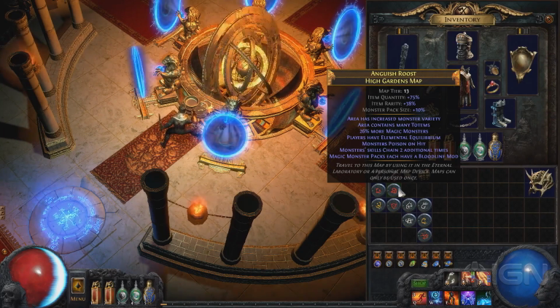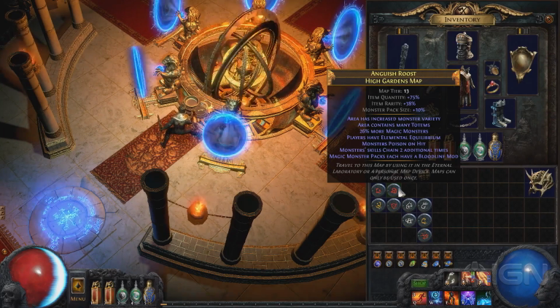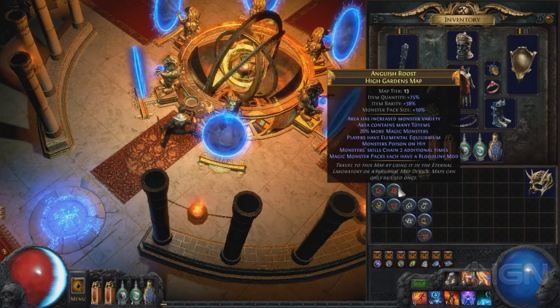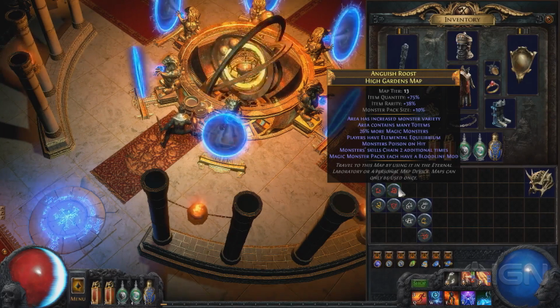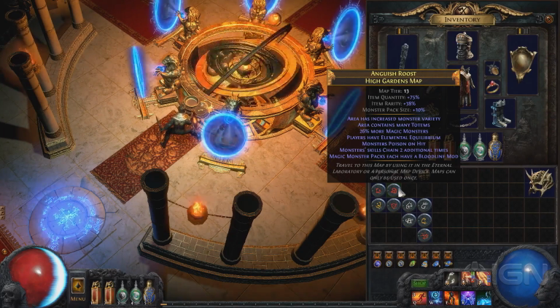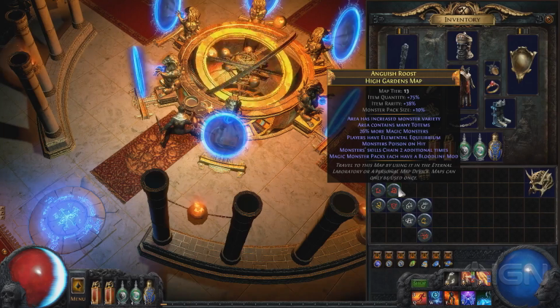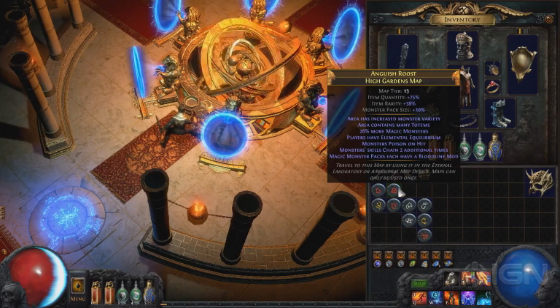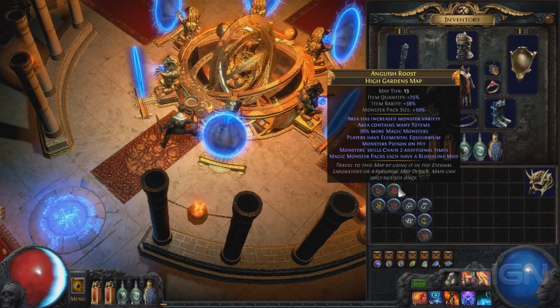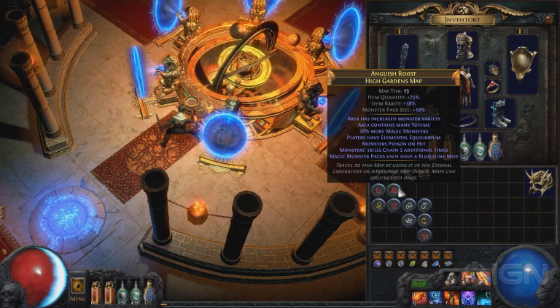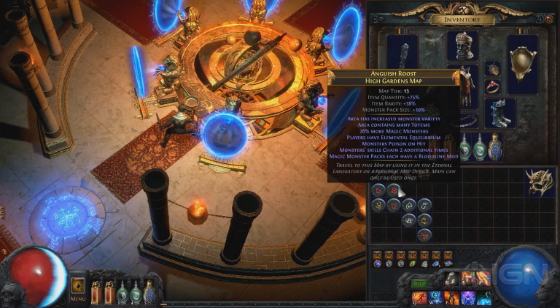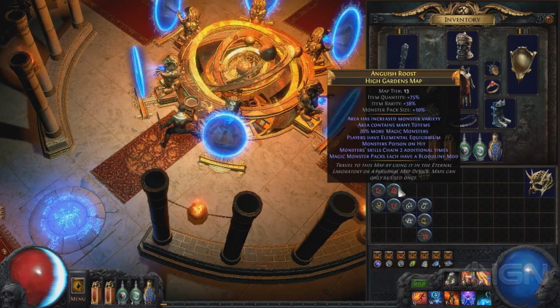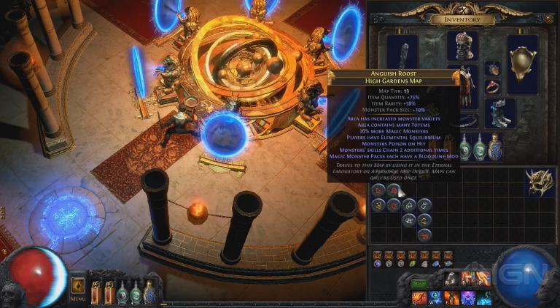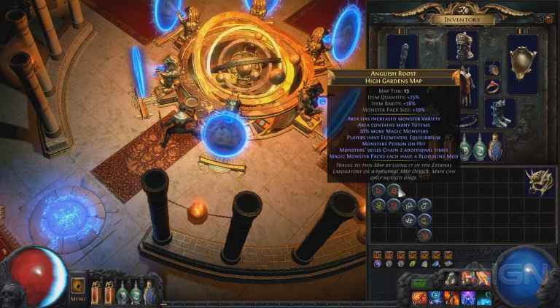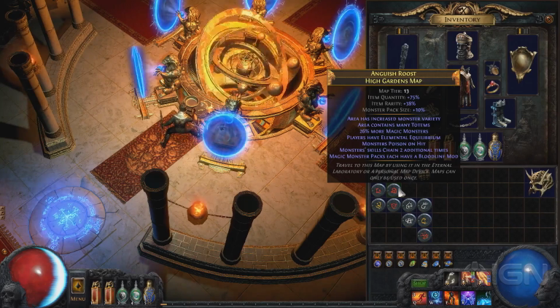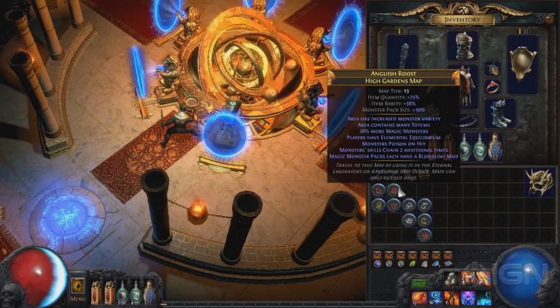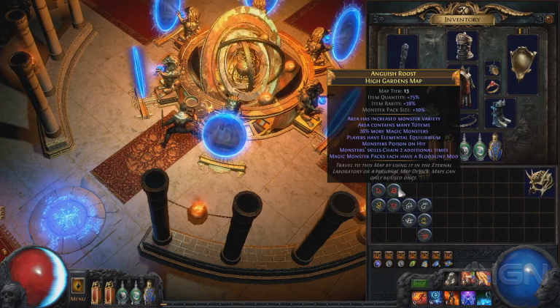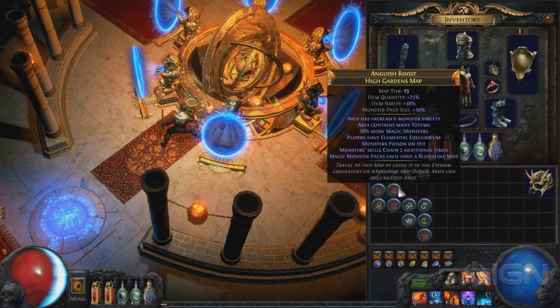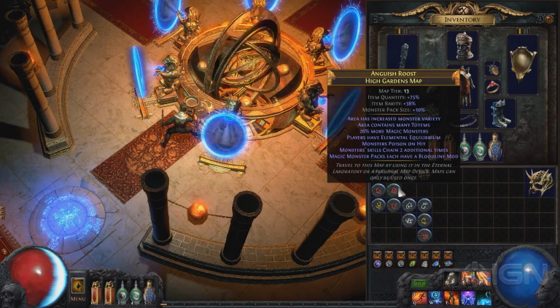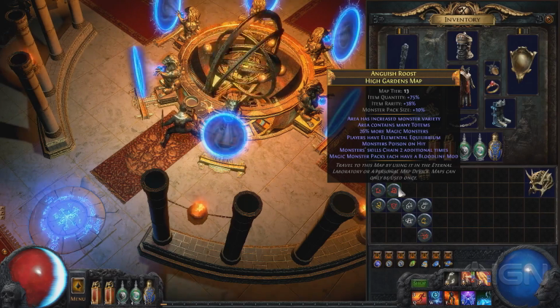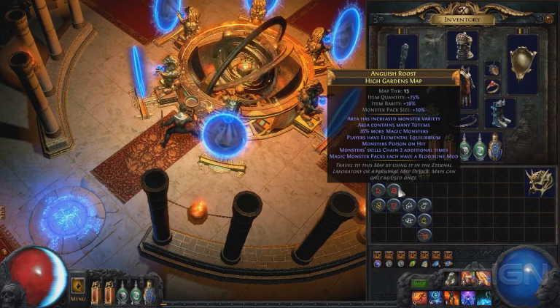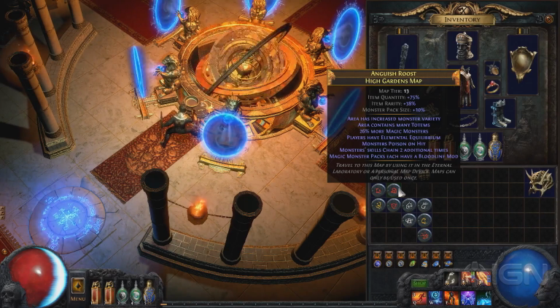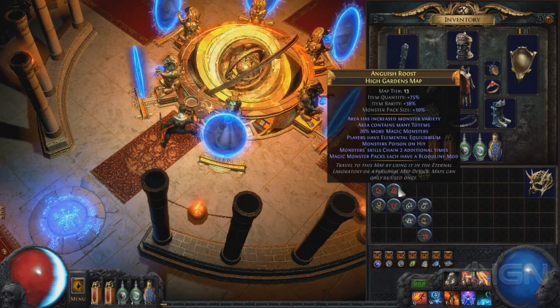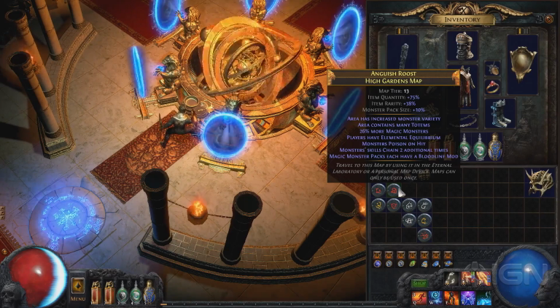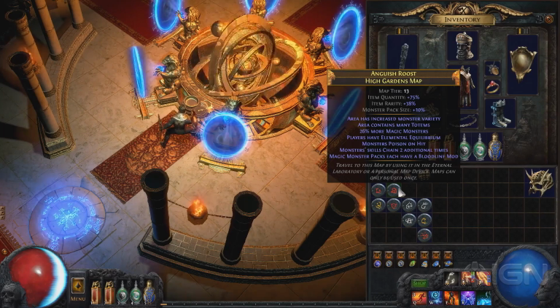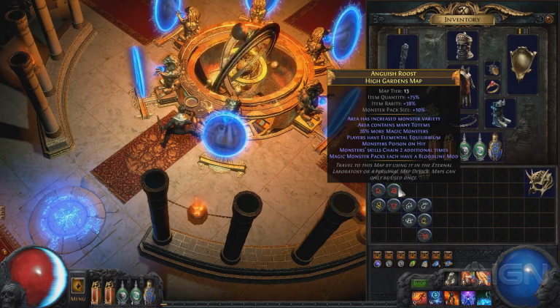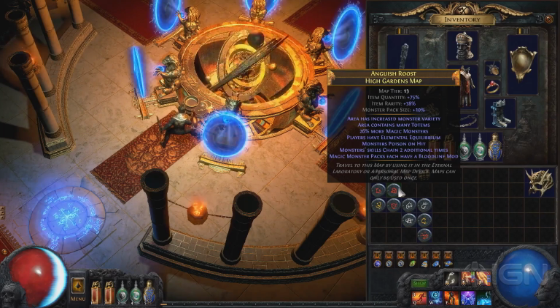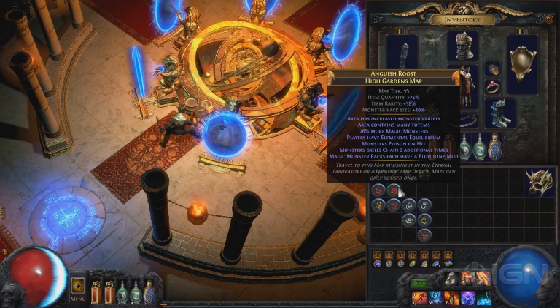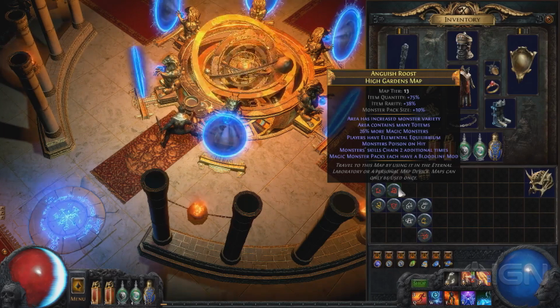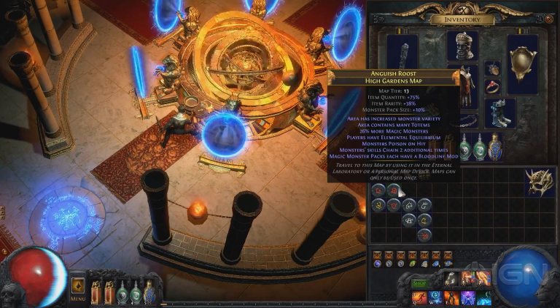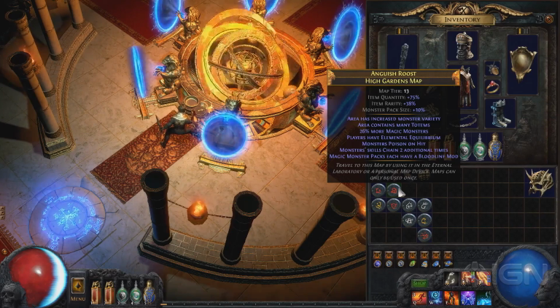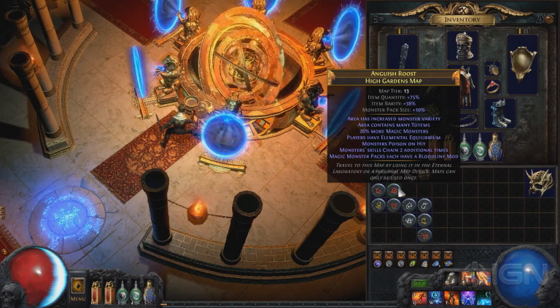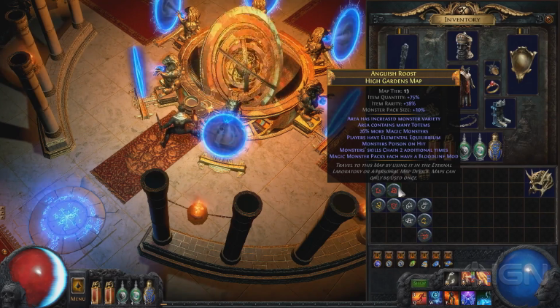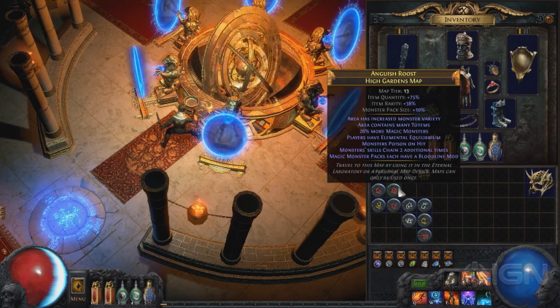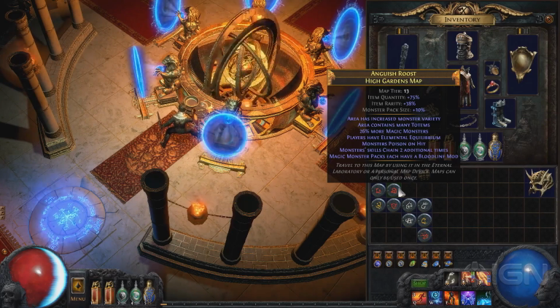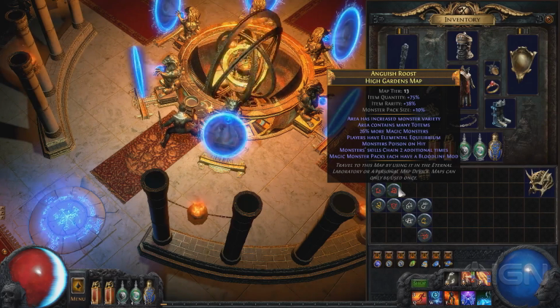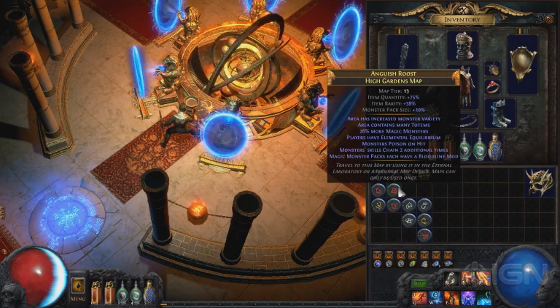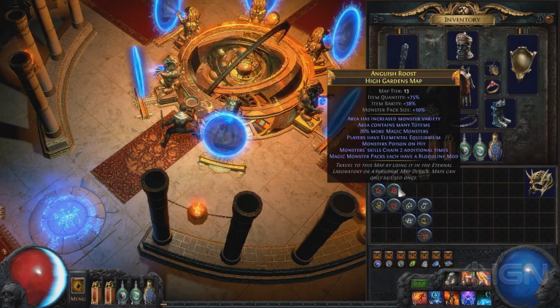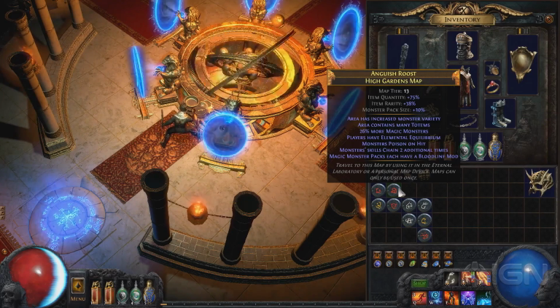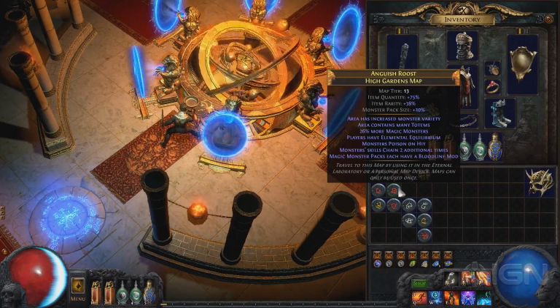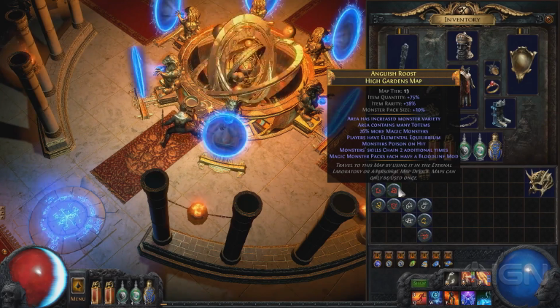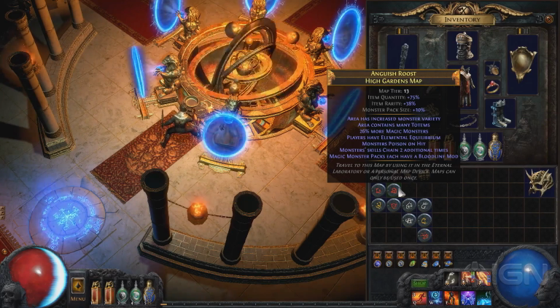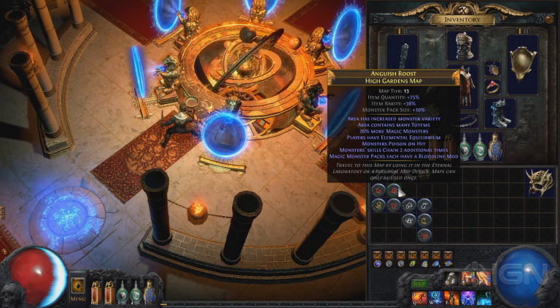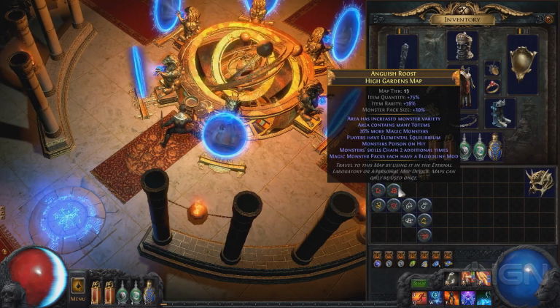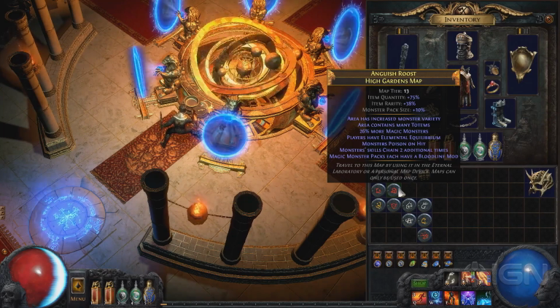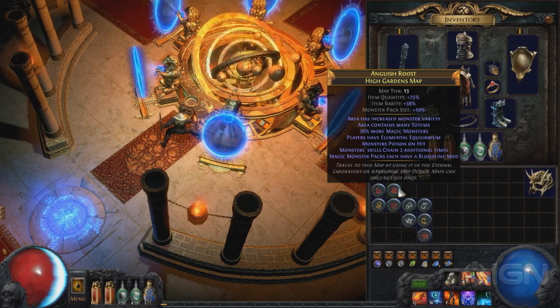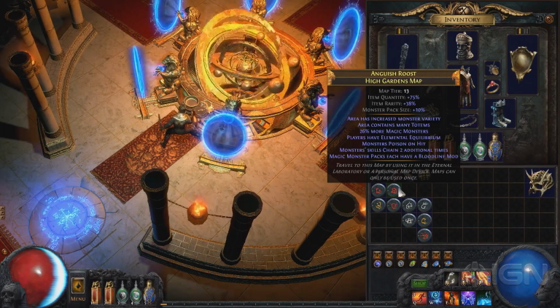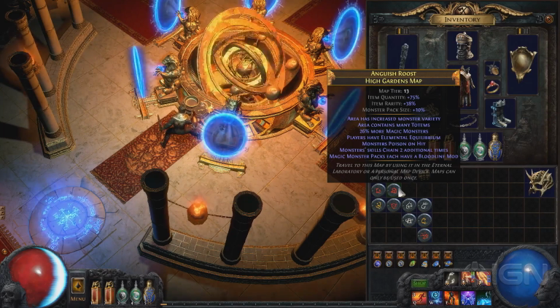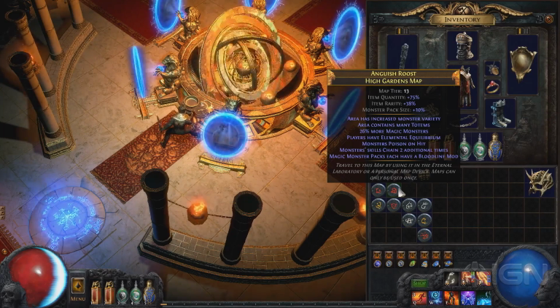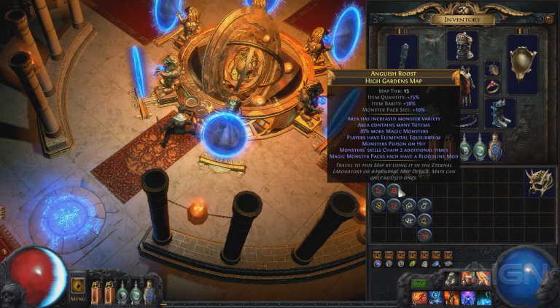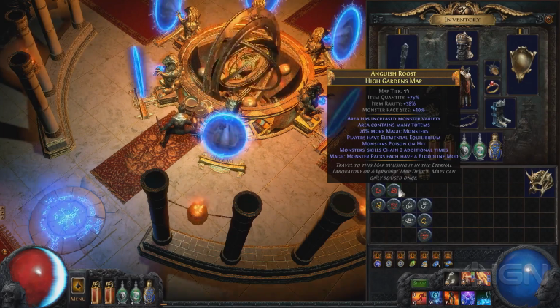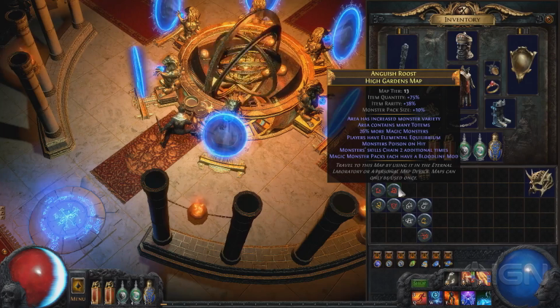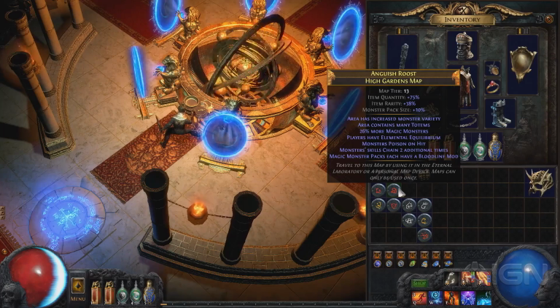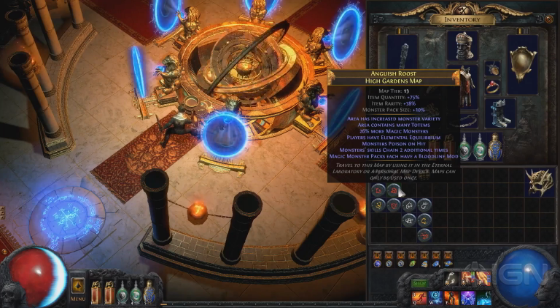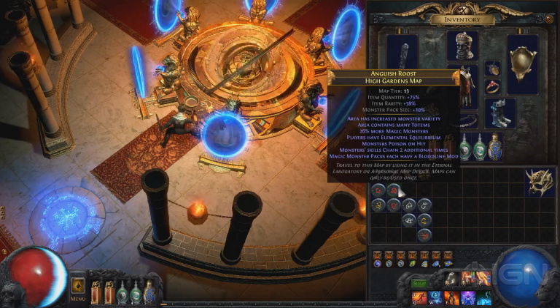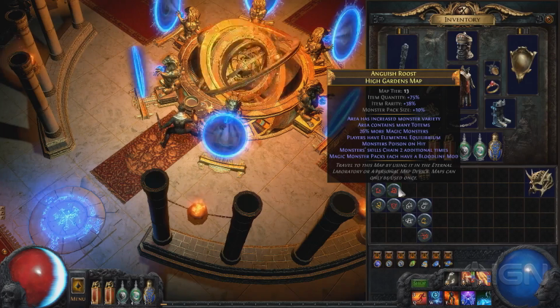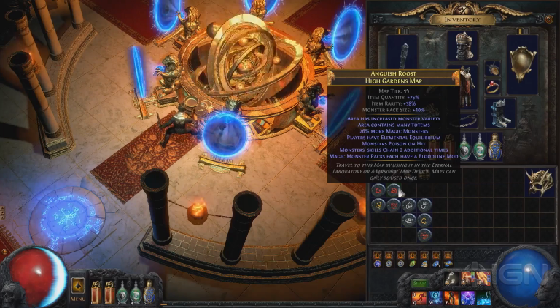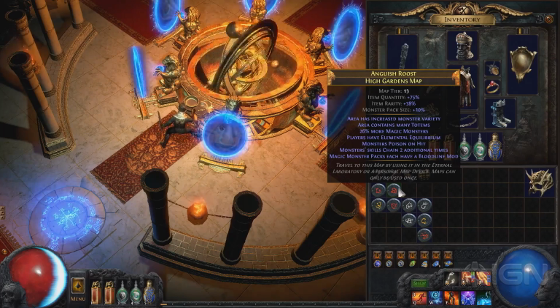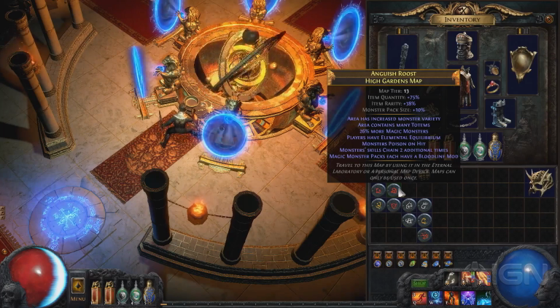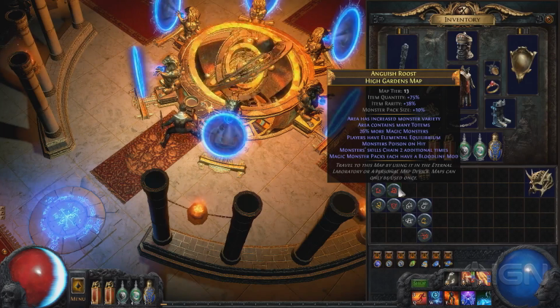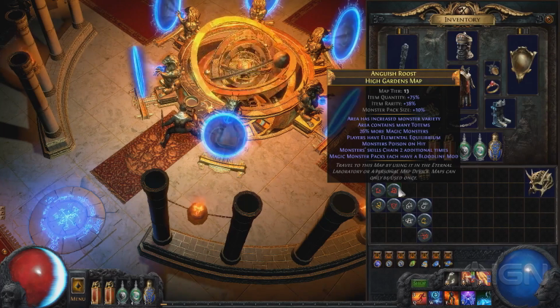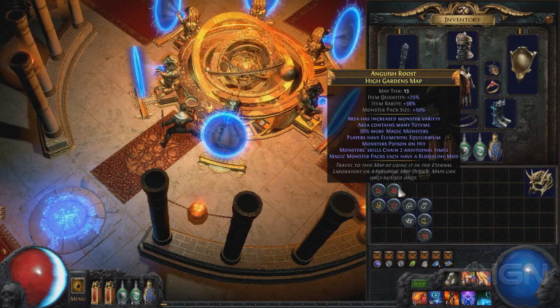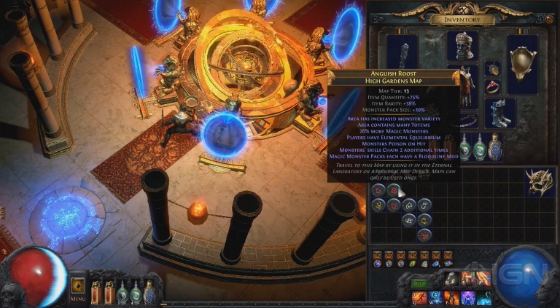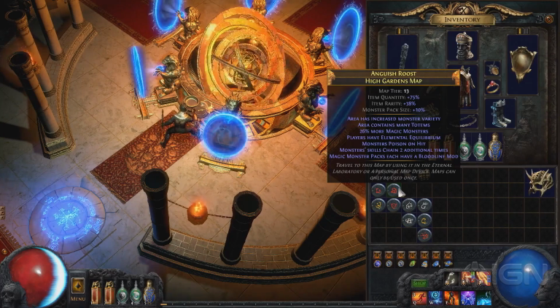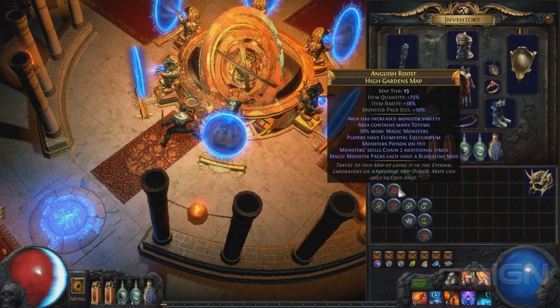These have exponentially increasing rewards. They're also randomized, and we can see all the affixes that are going to take place.